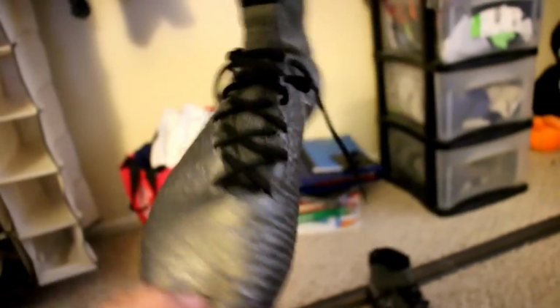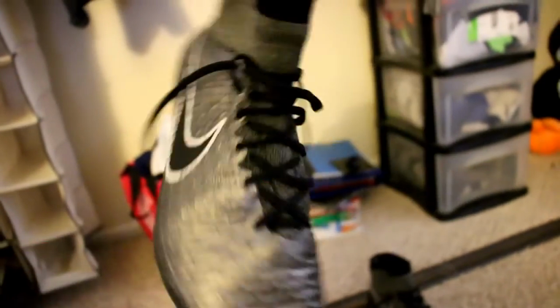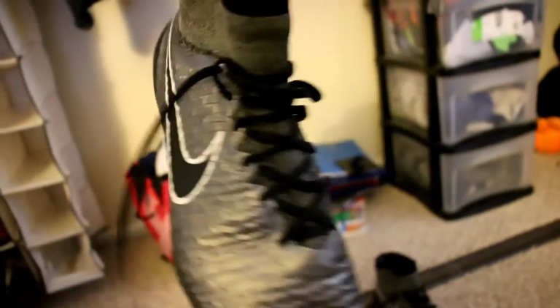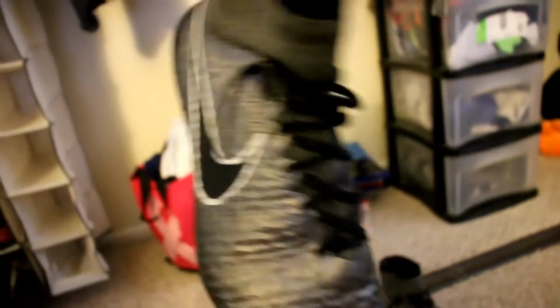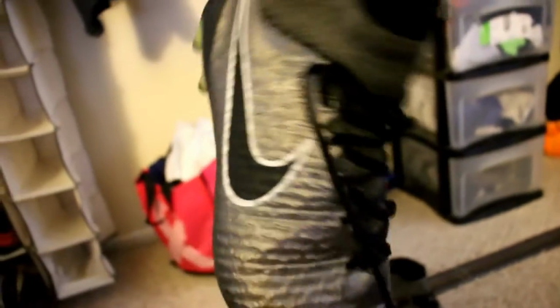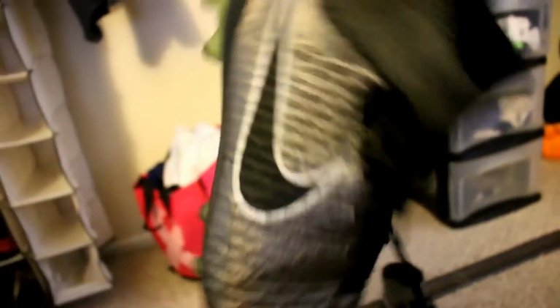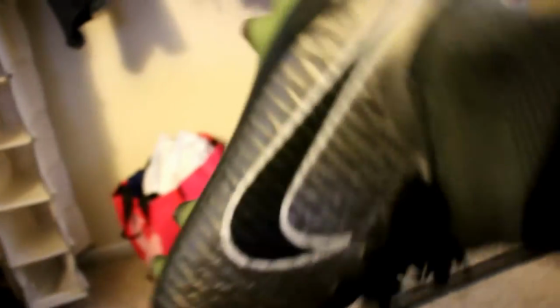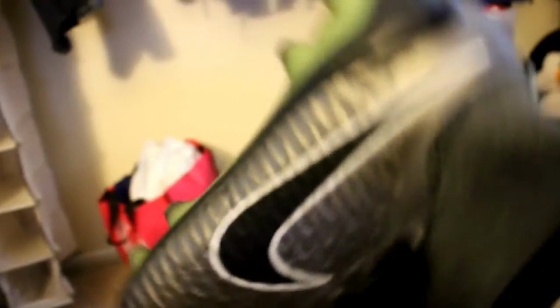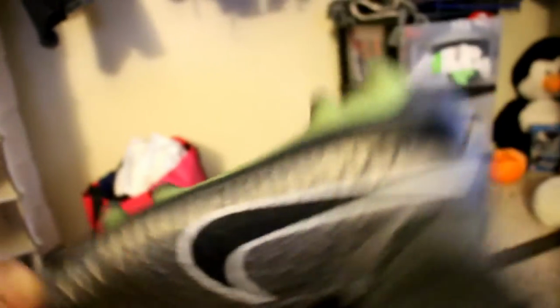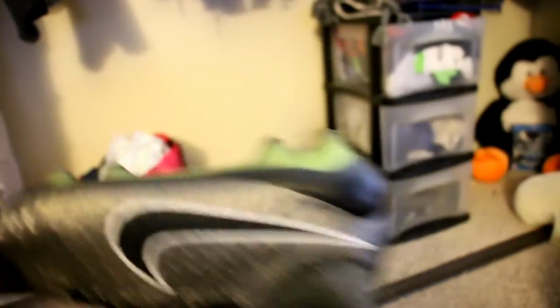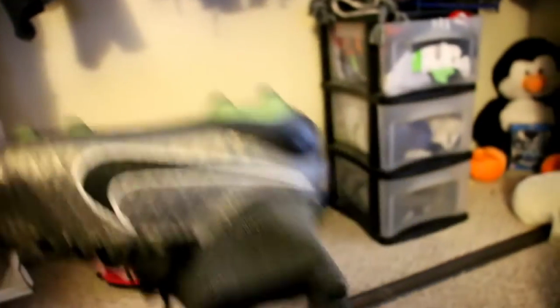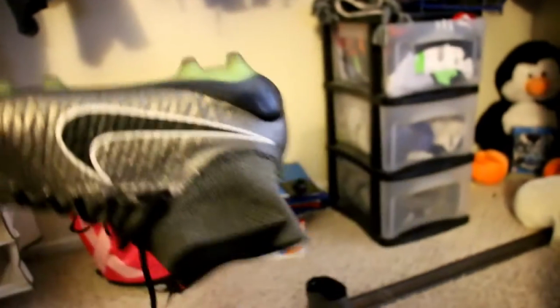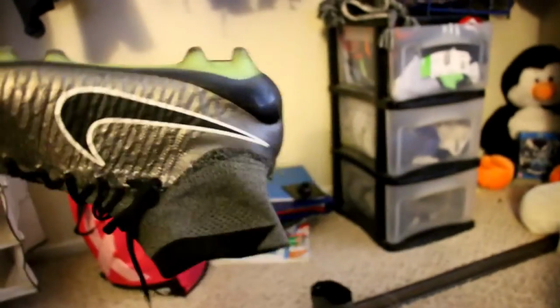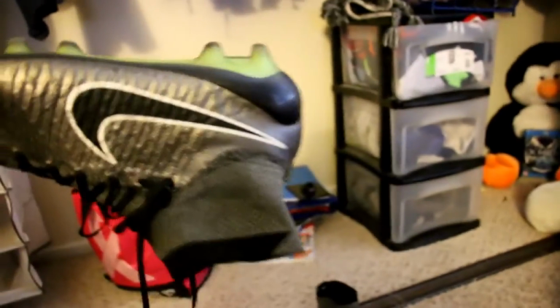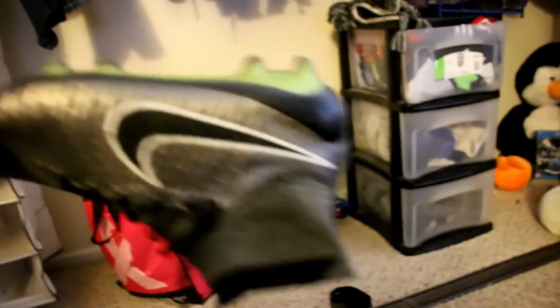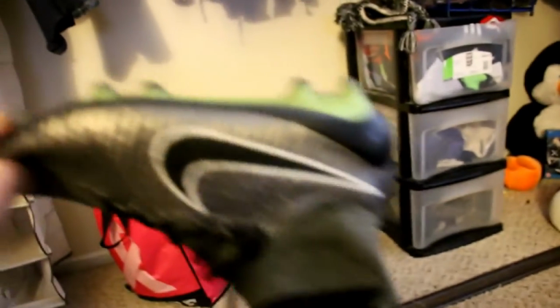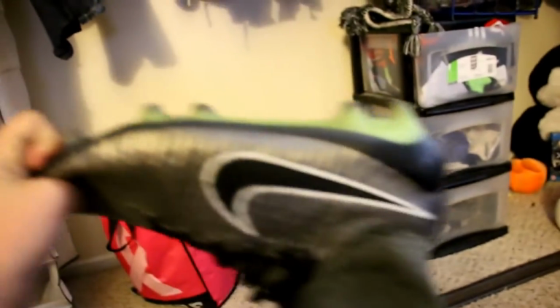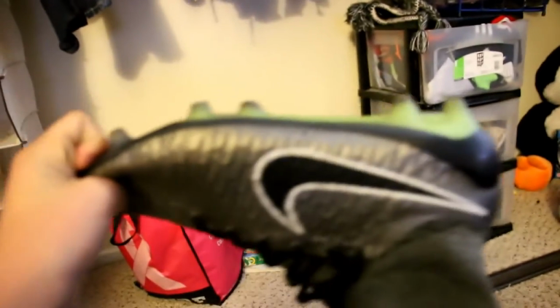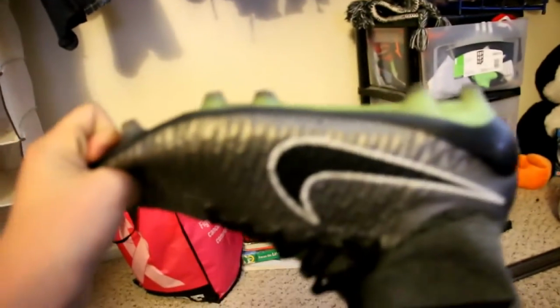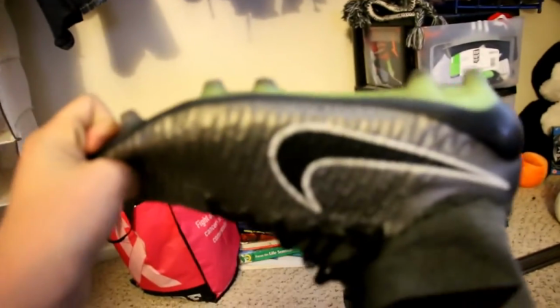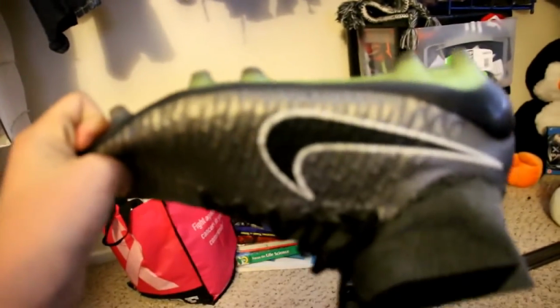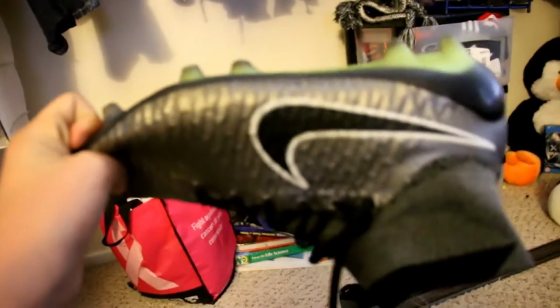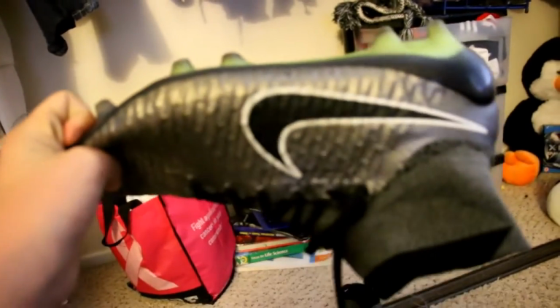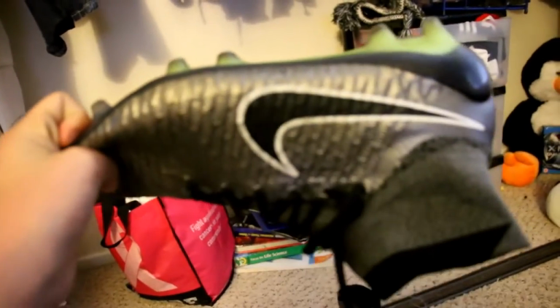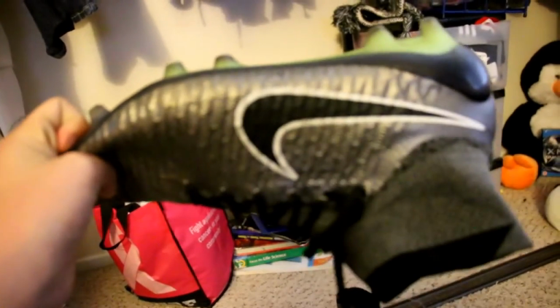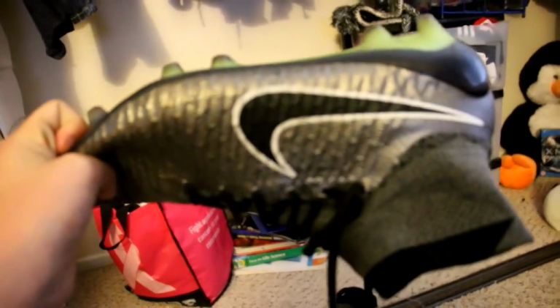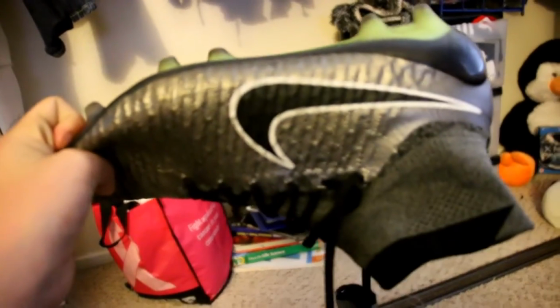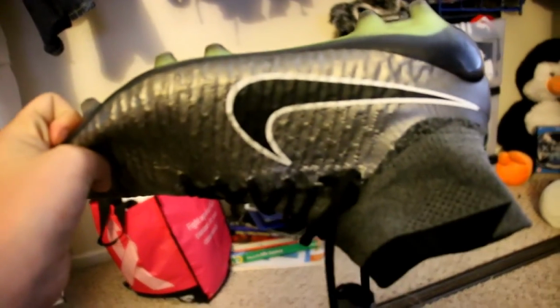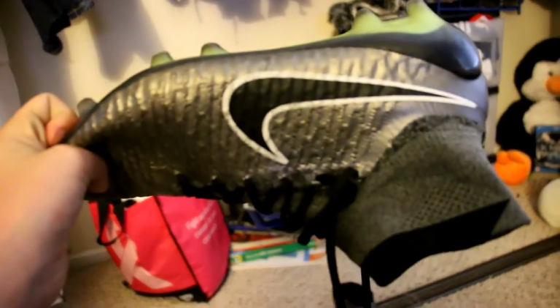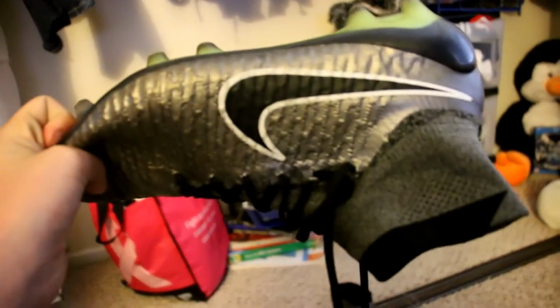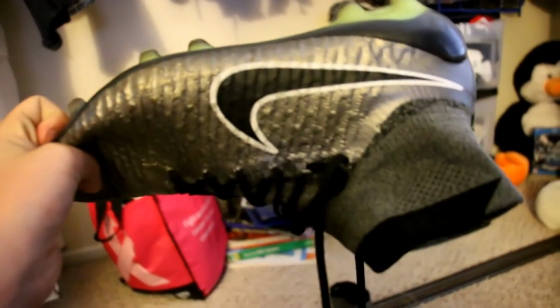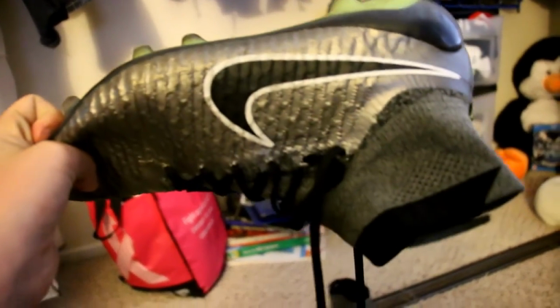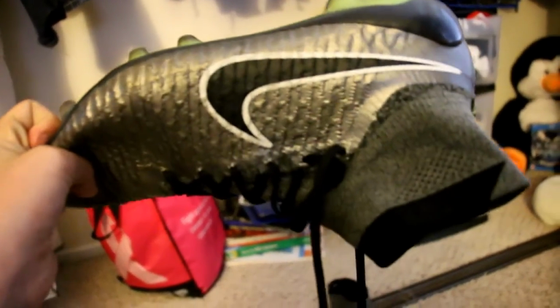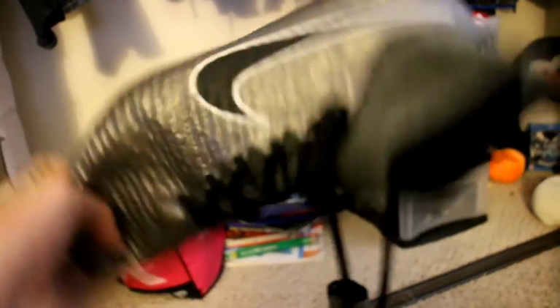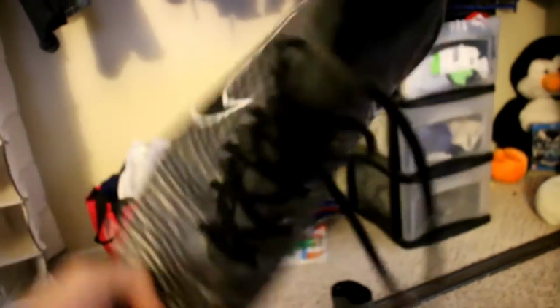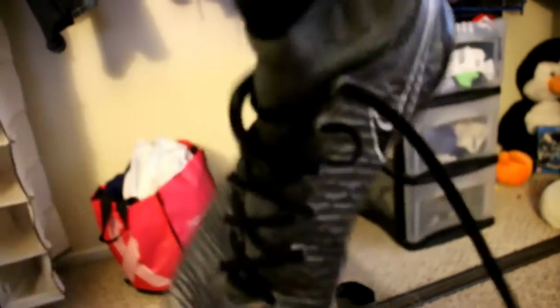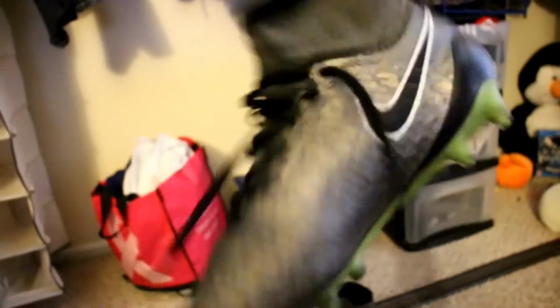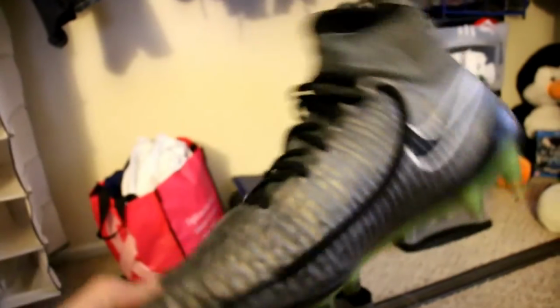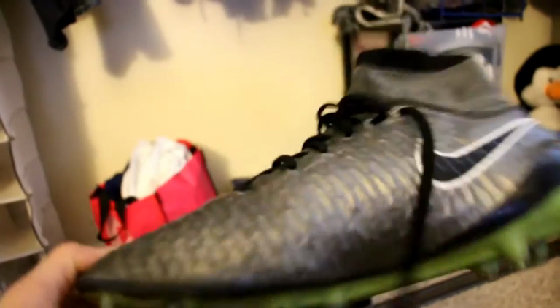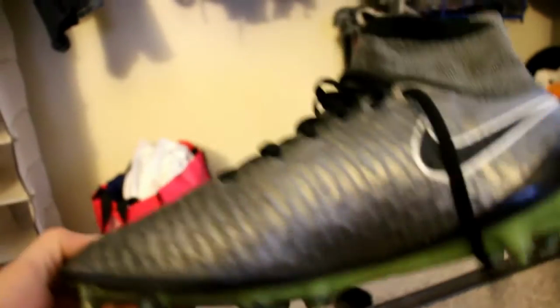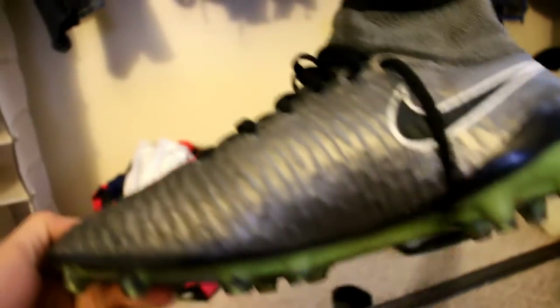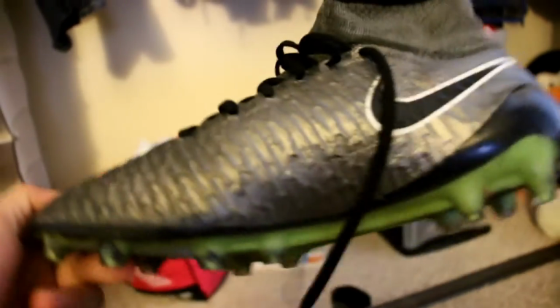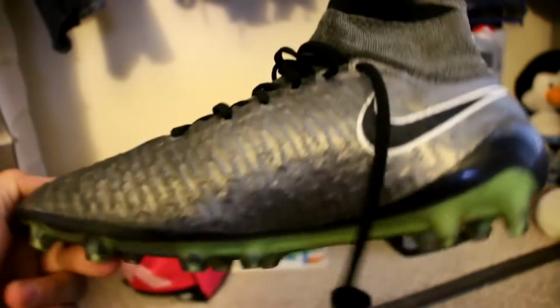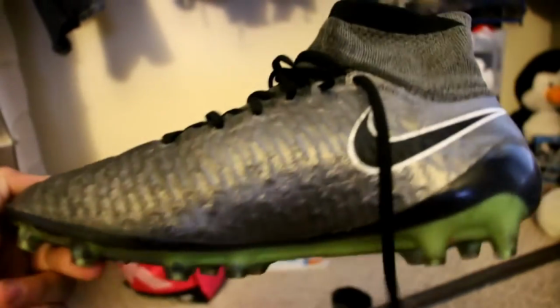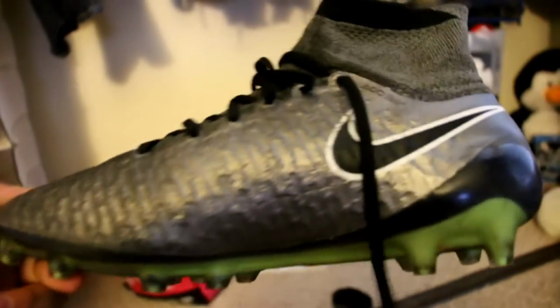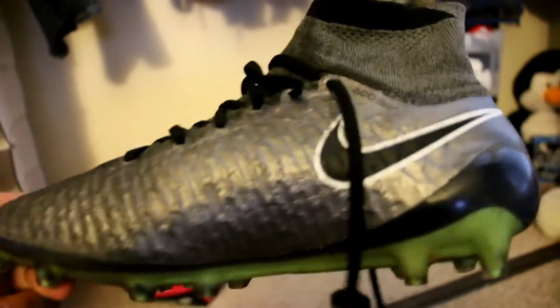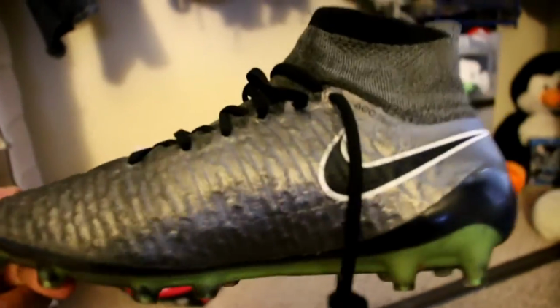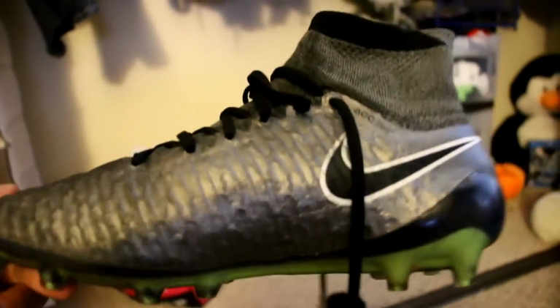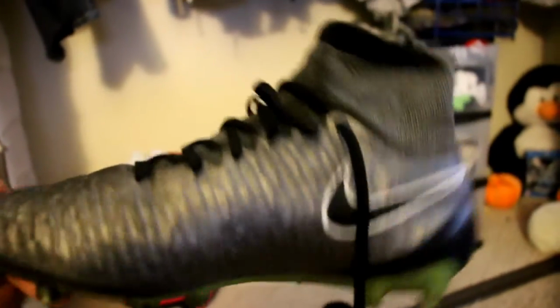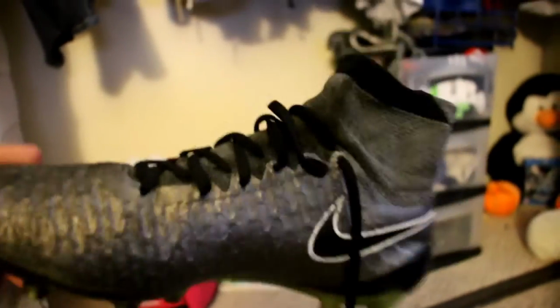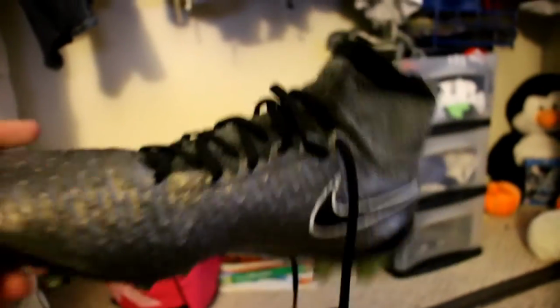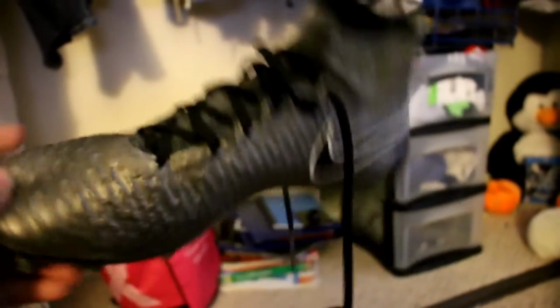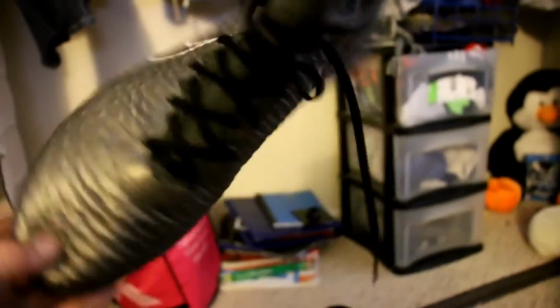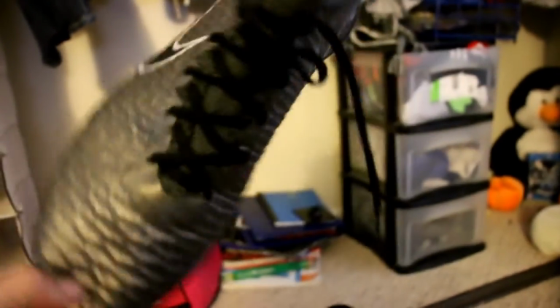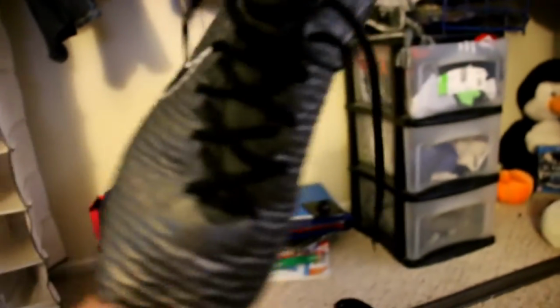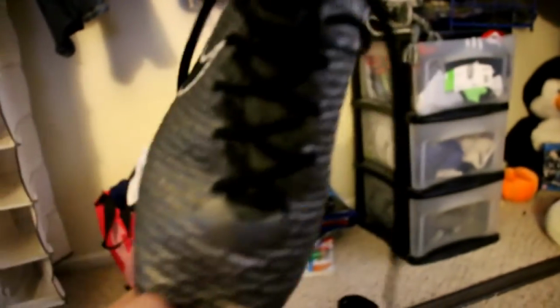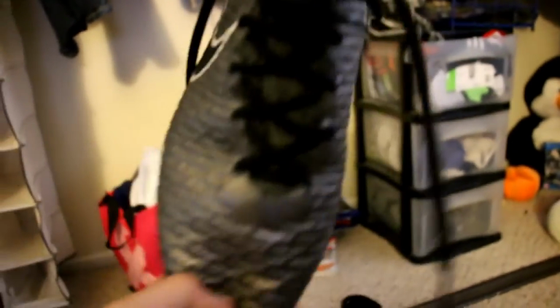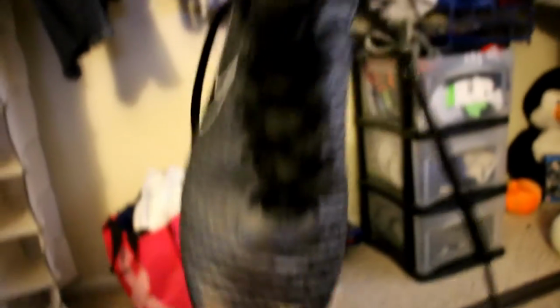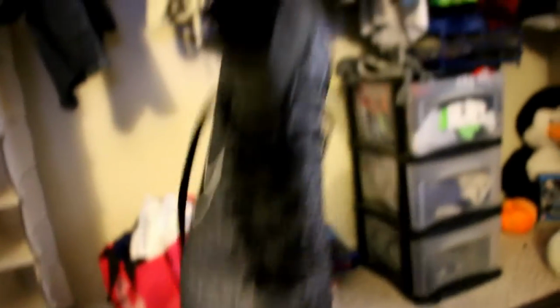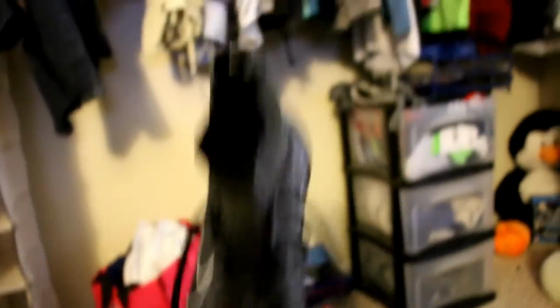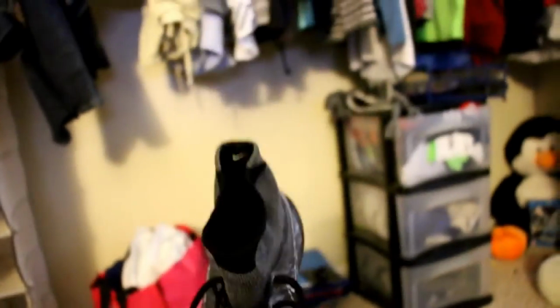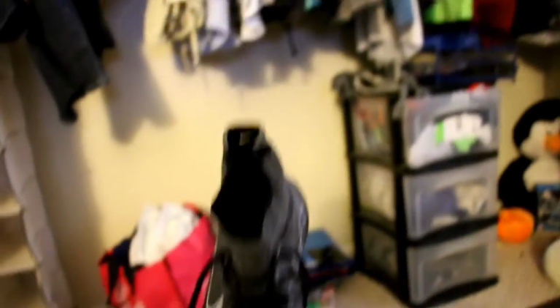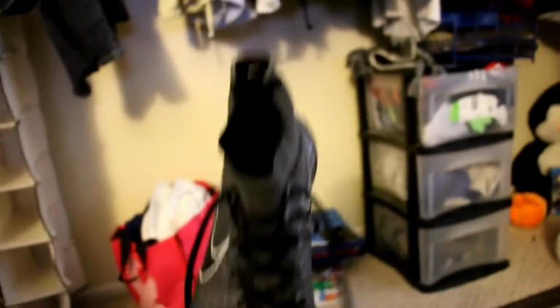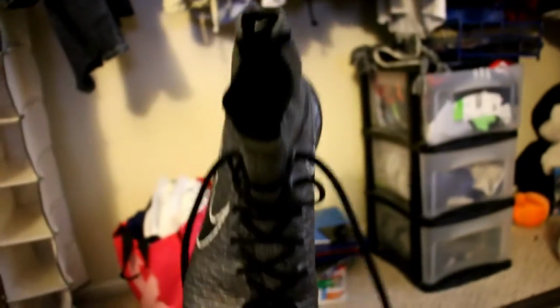So yeah, I definitely recommend these. Really do — very good cleats.